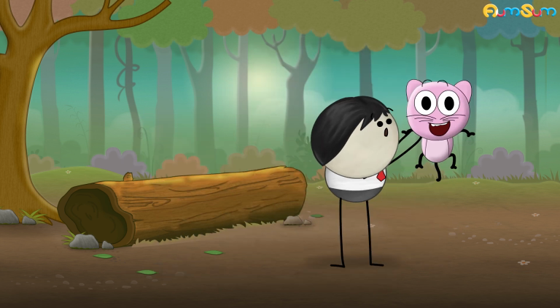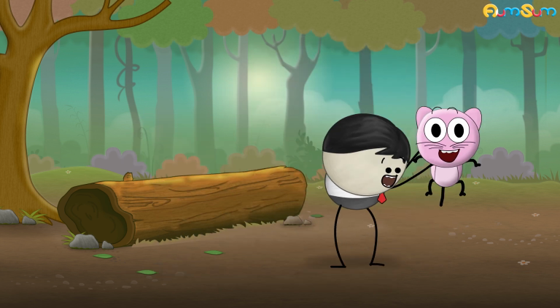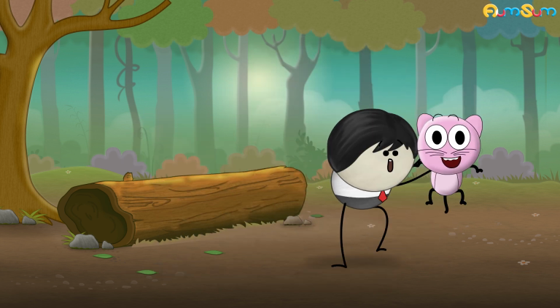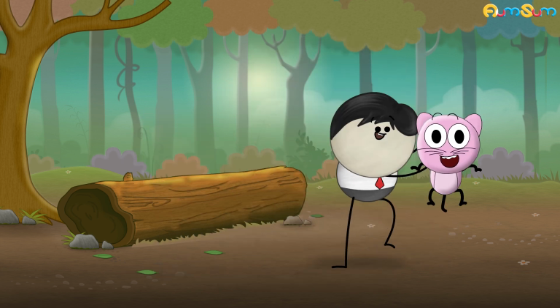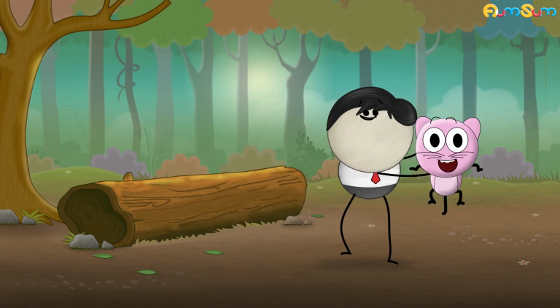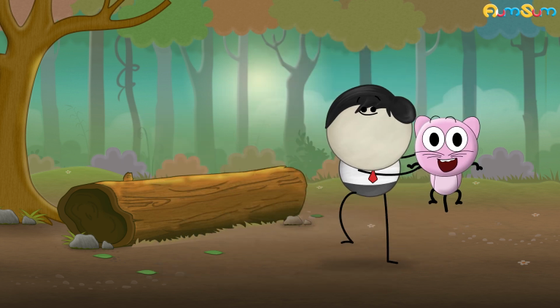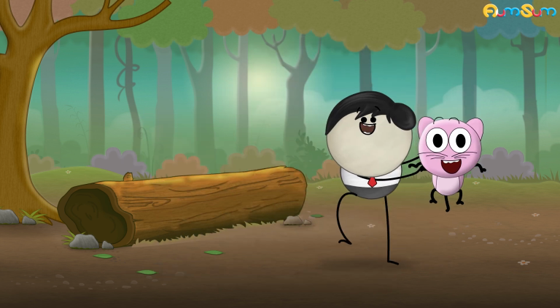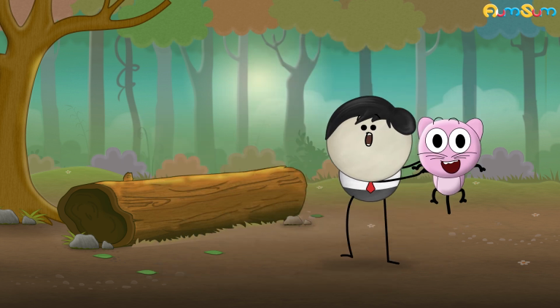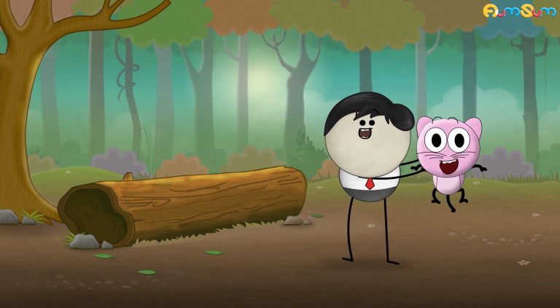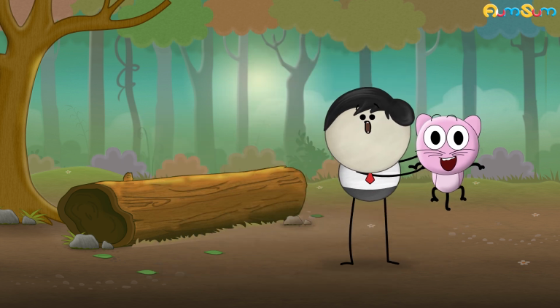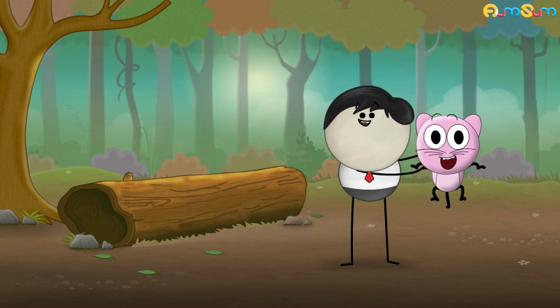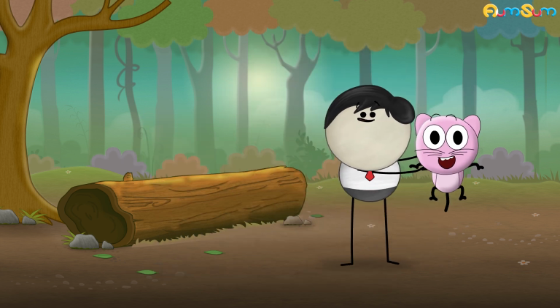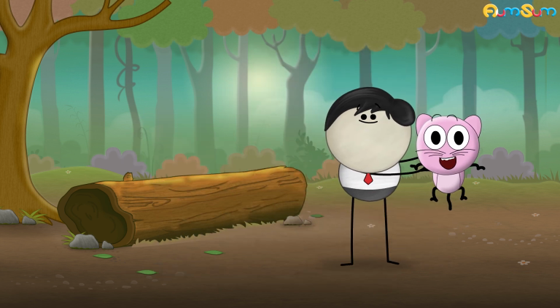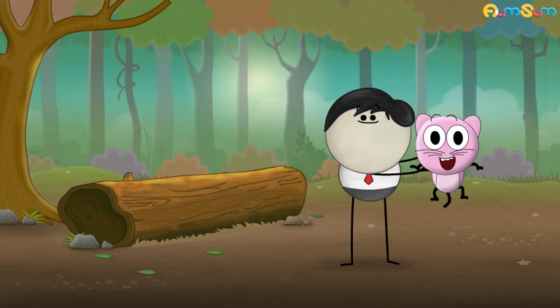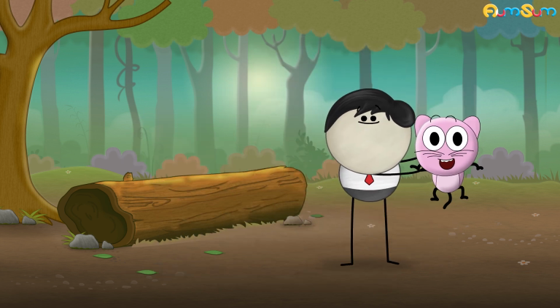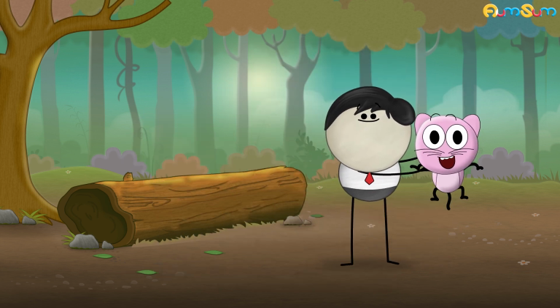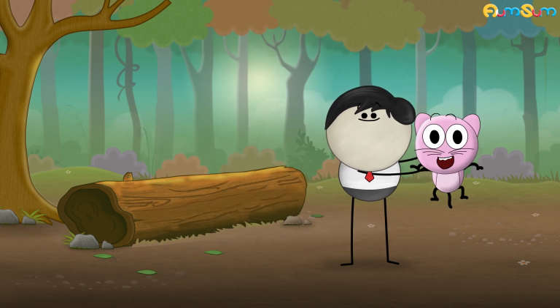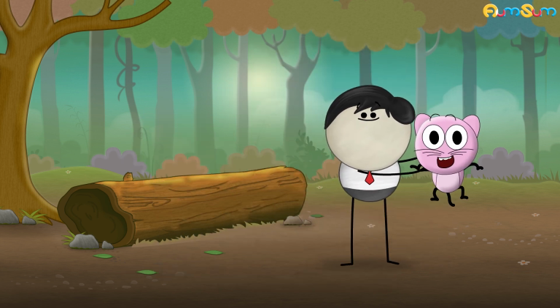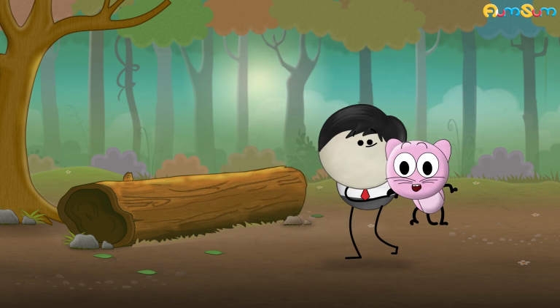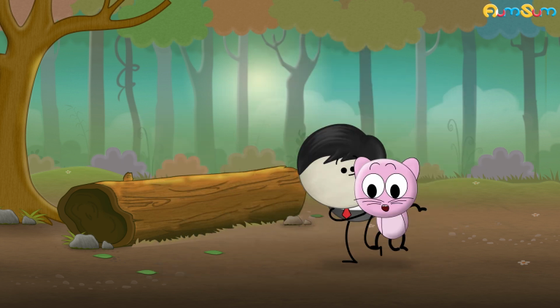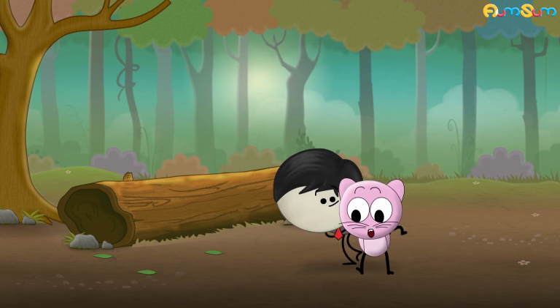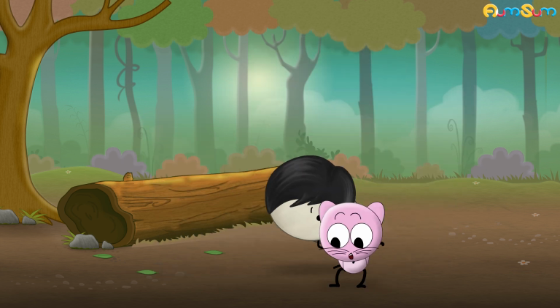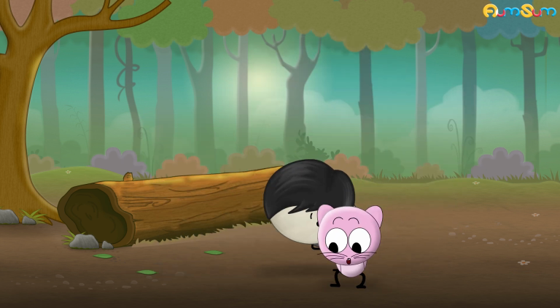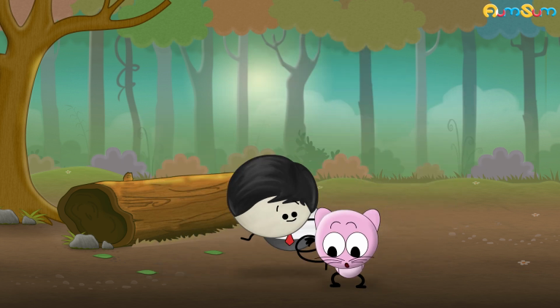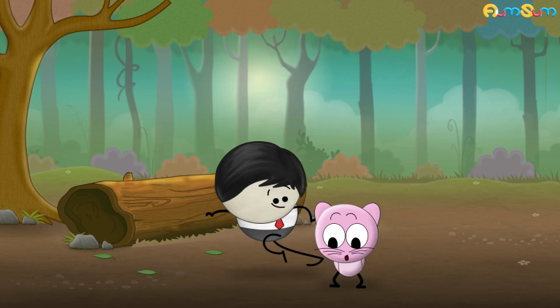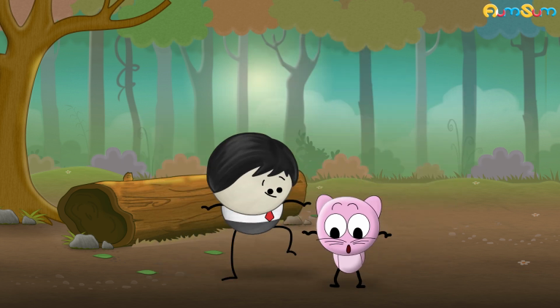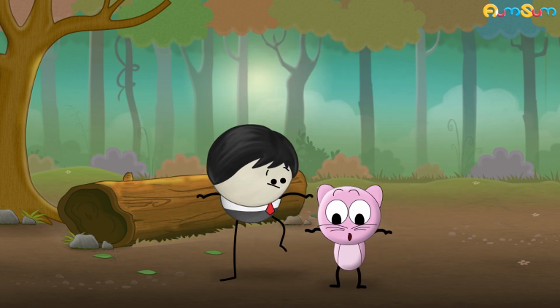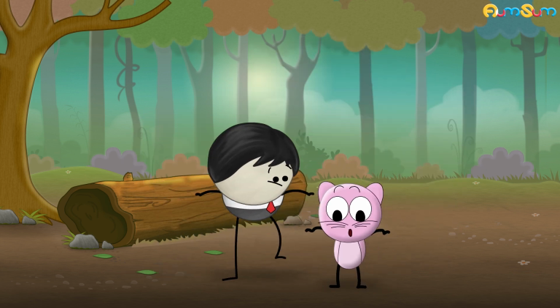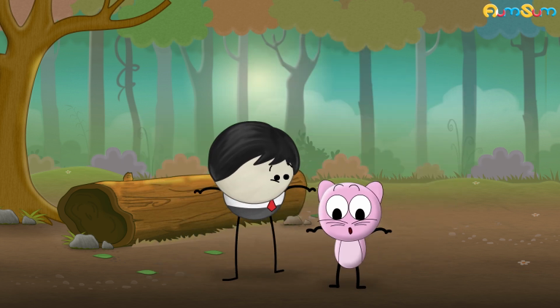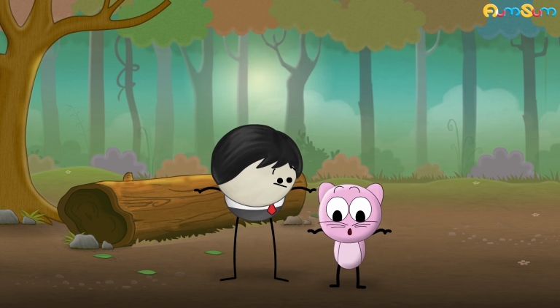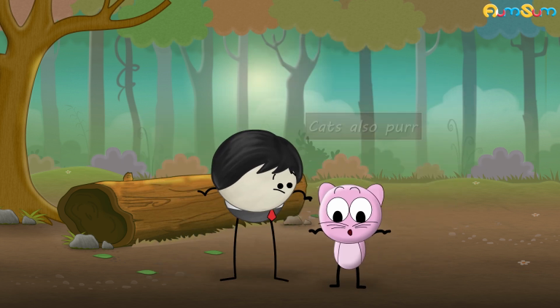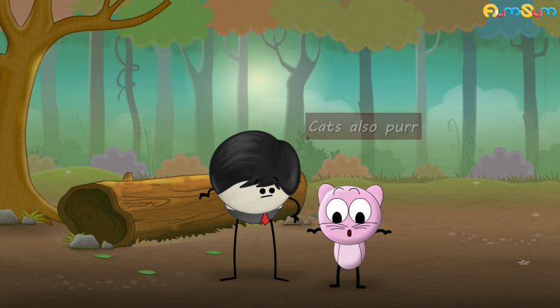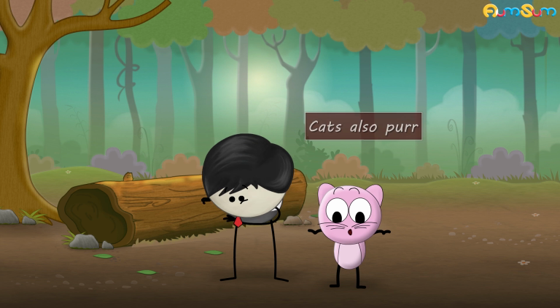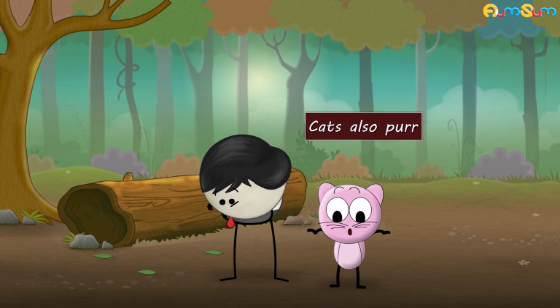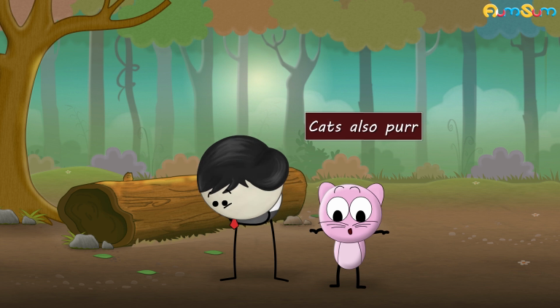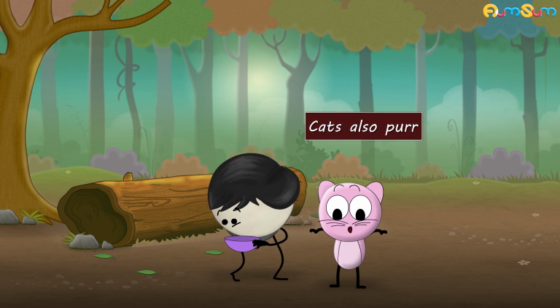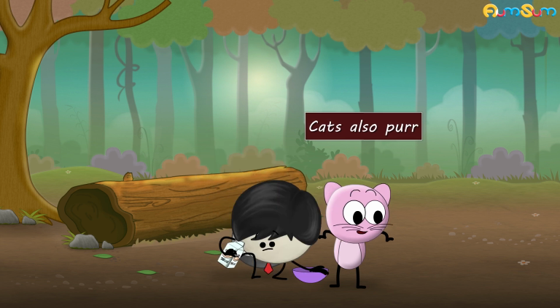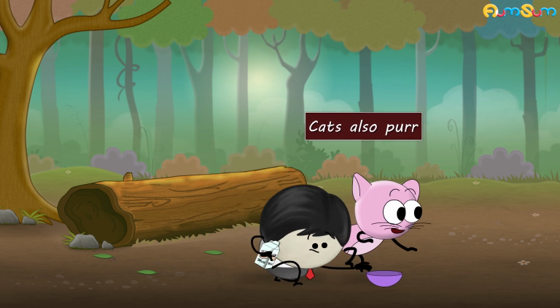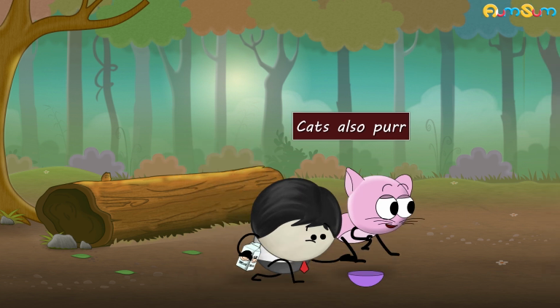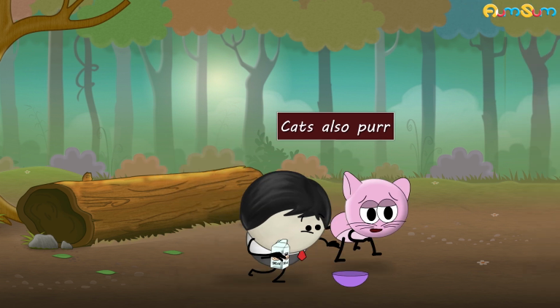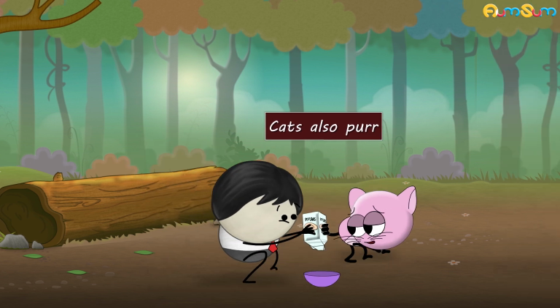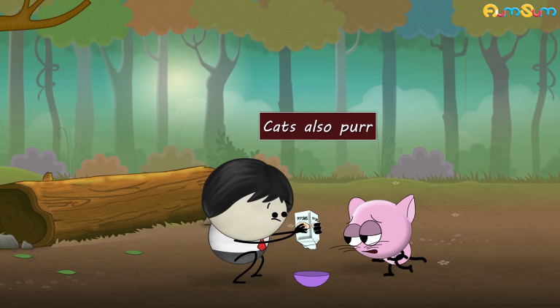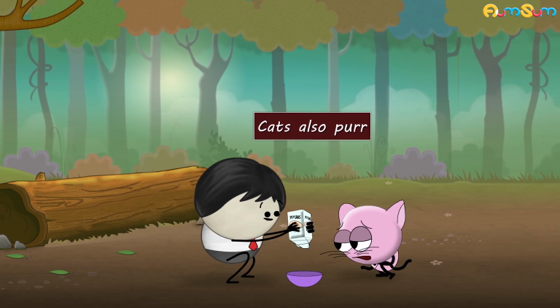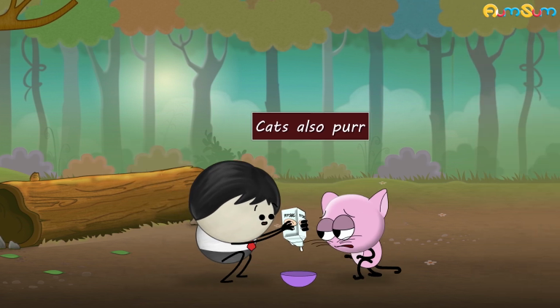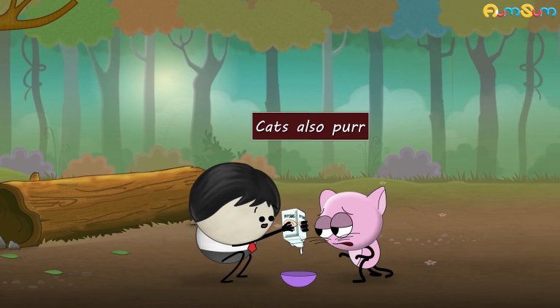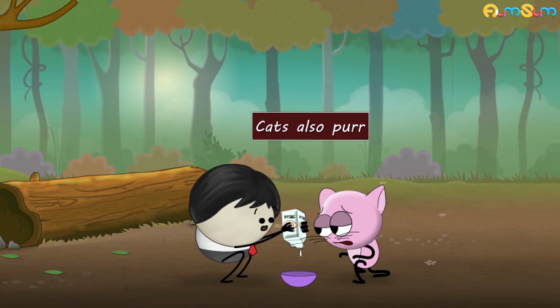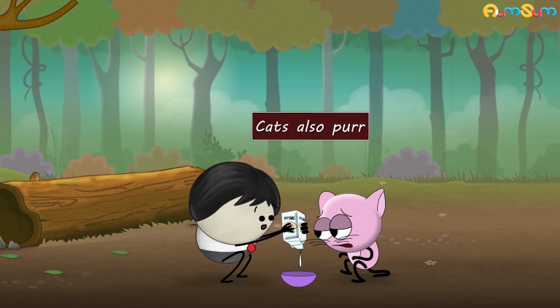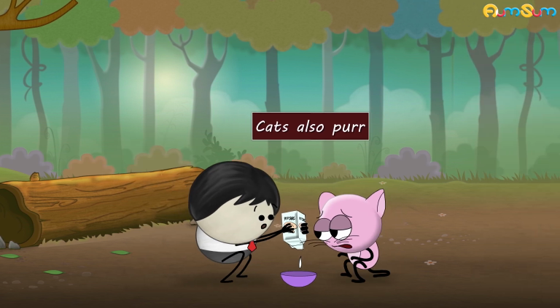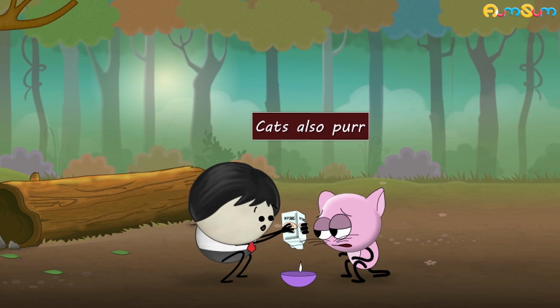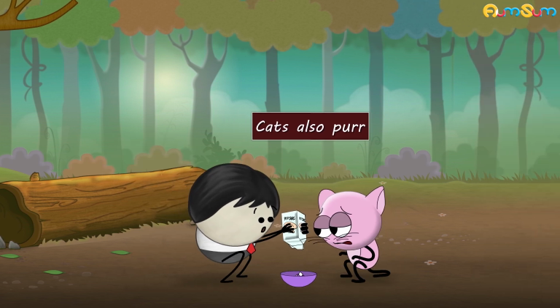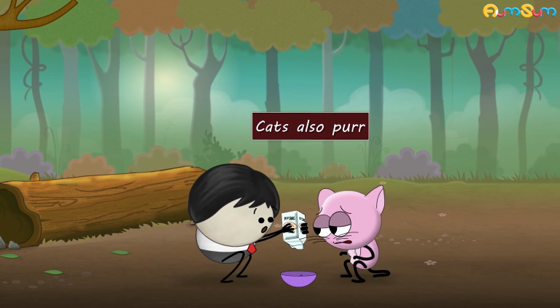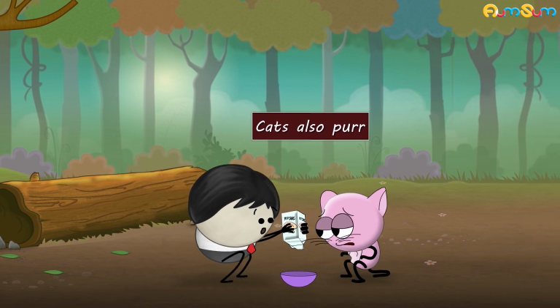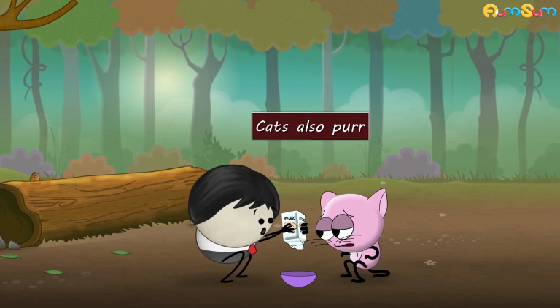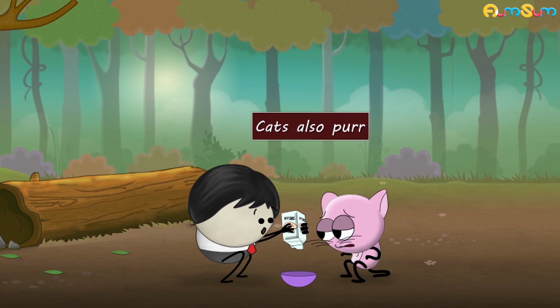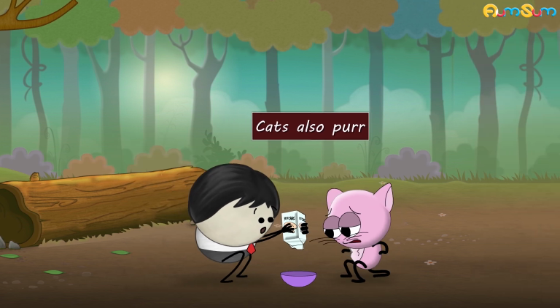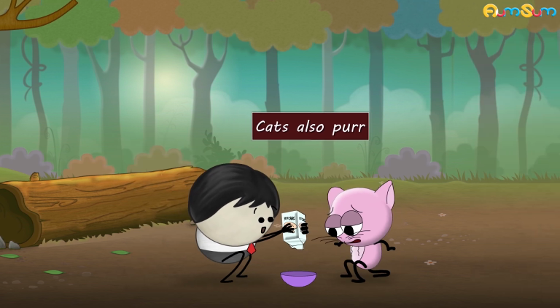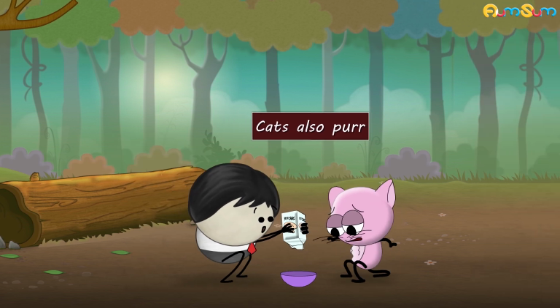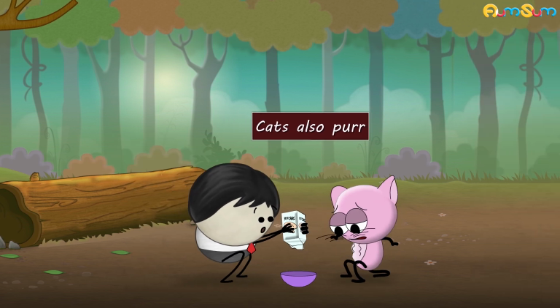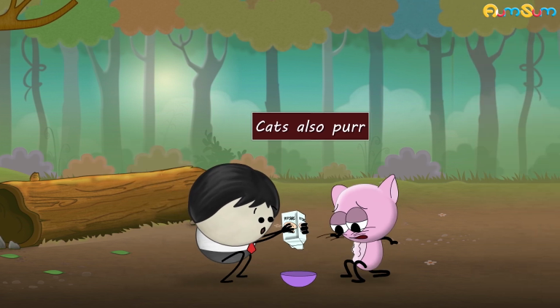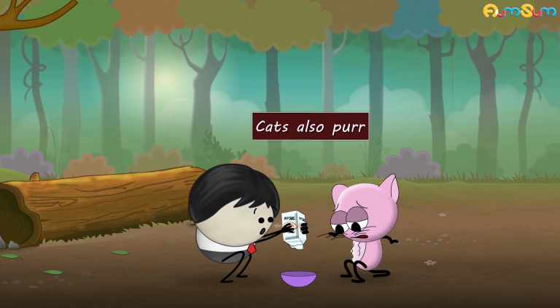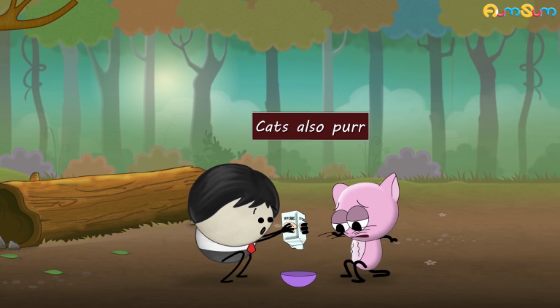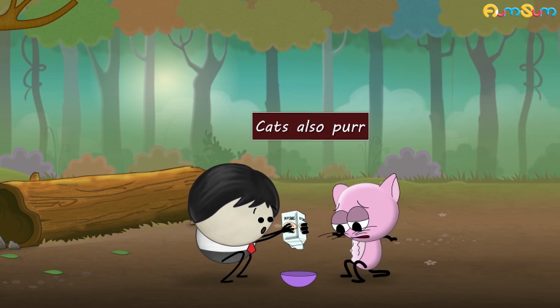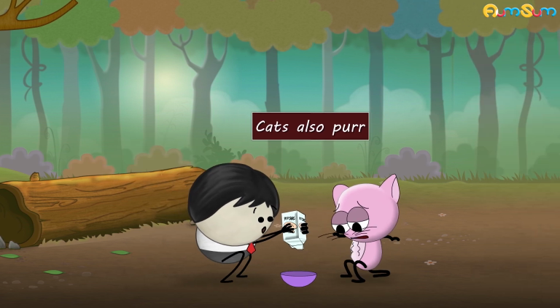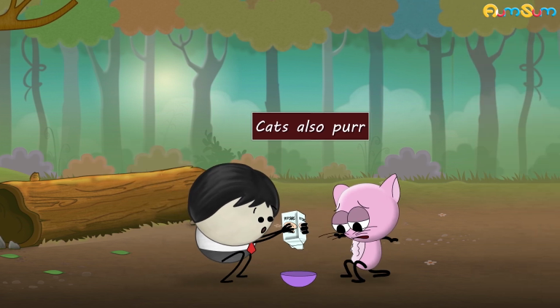That's awesome! In addition to this, cats also purr when they are stressed or feeling very hungry.